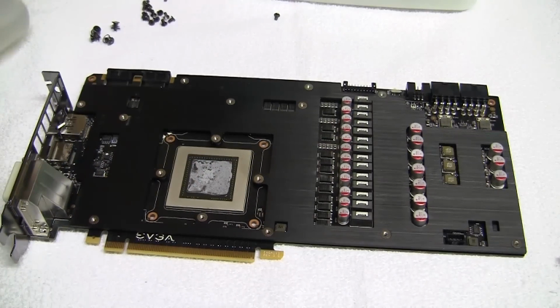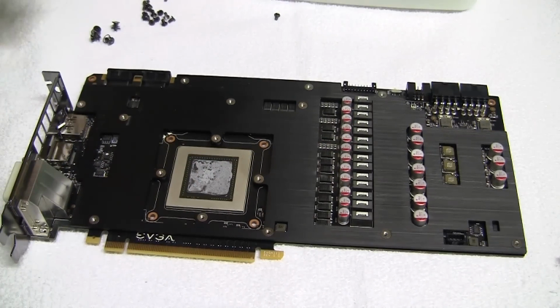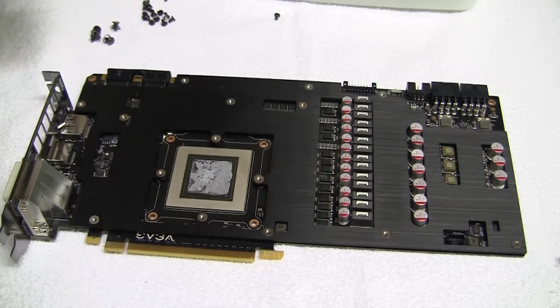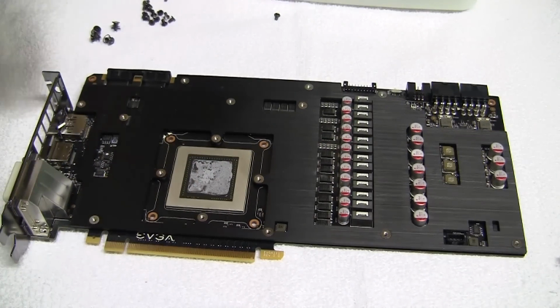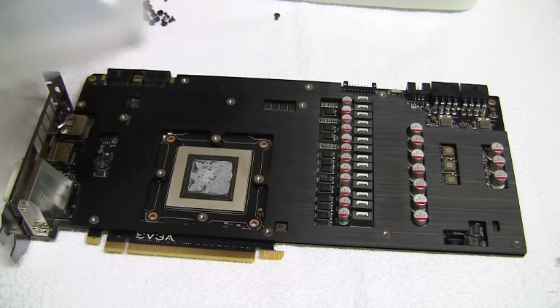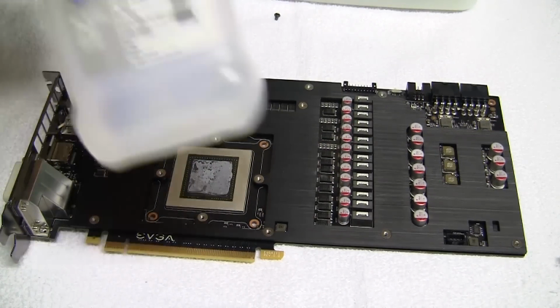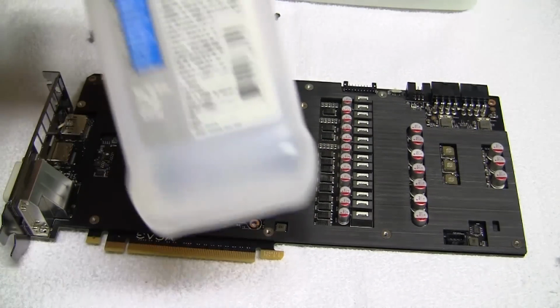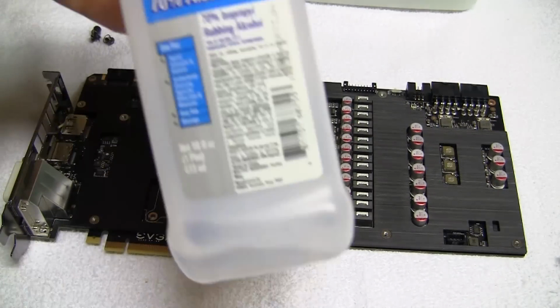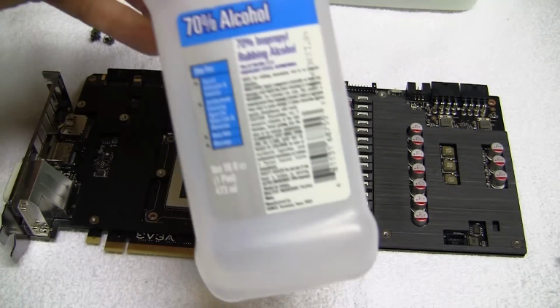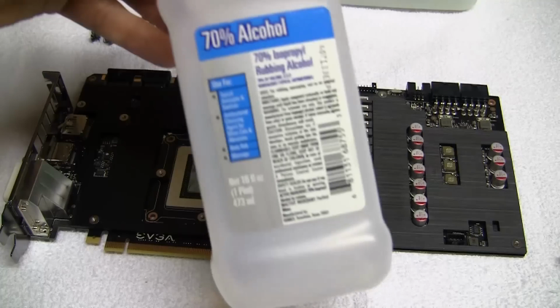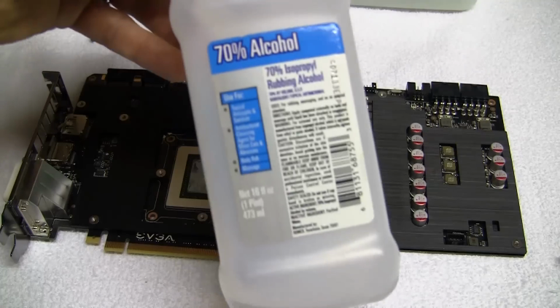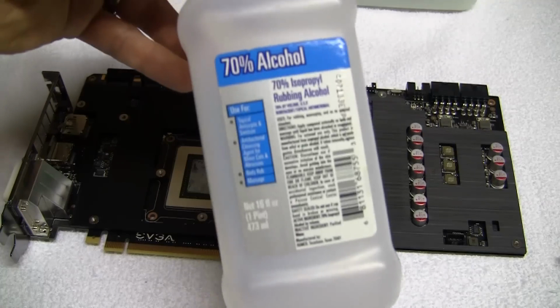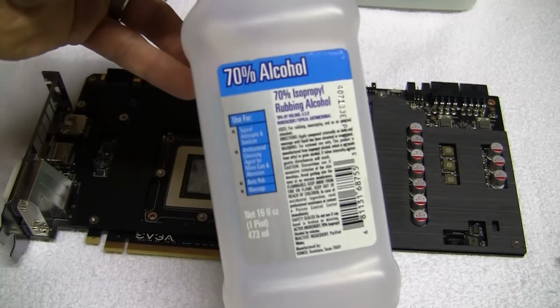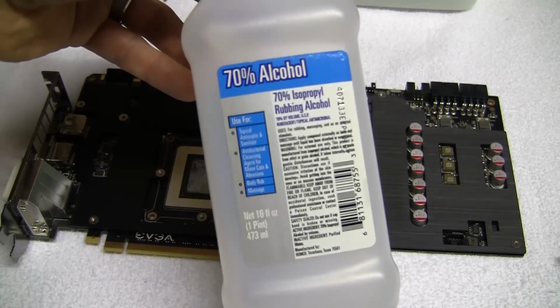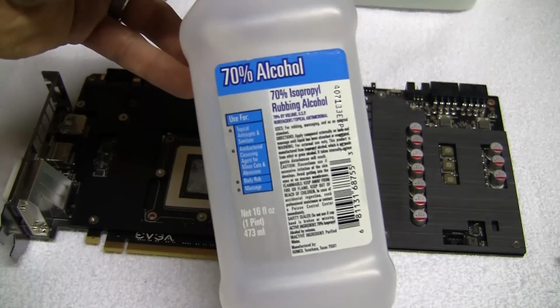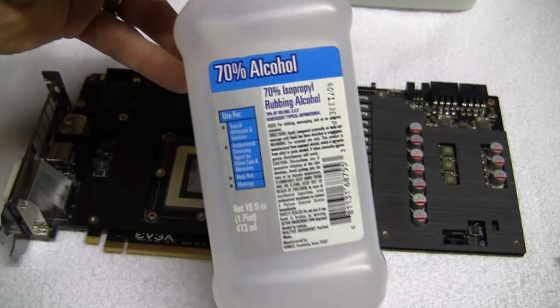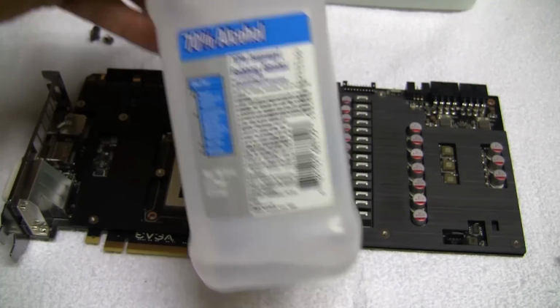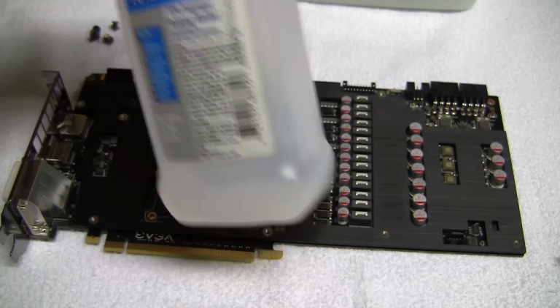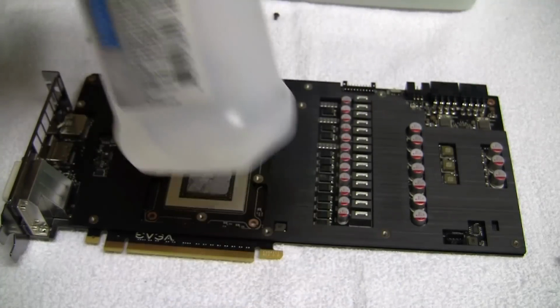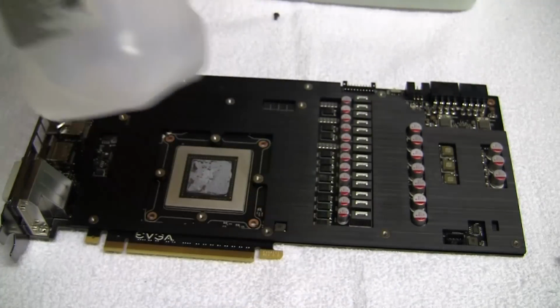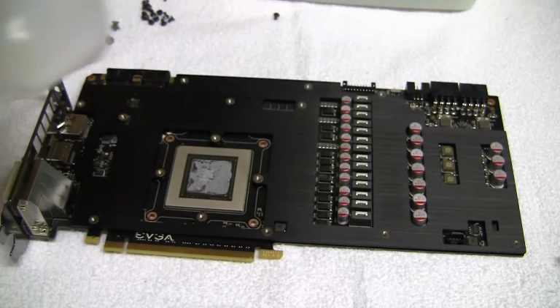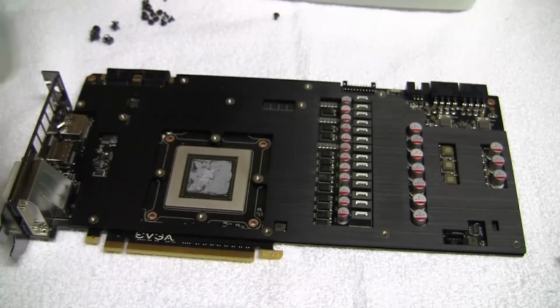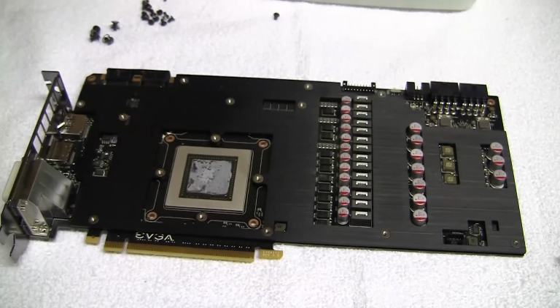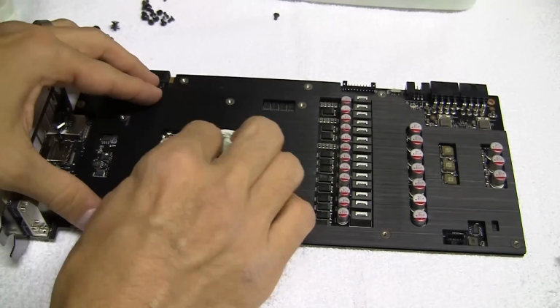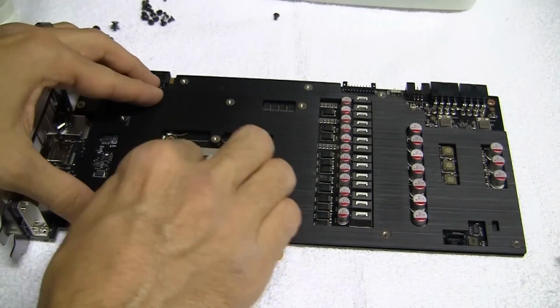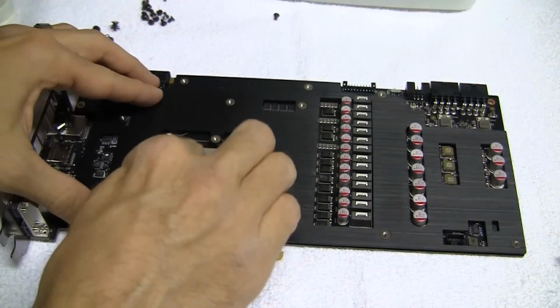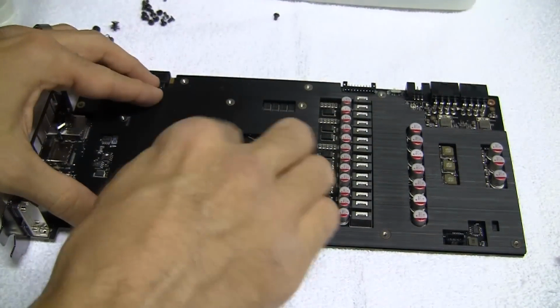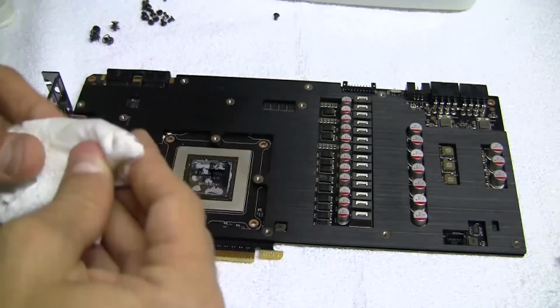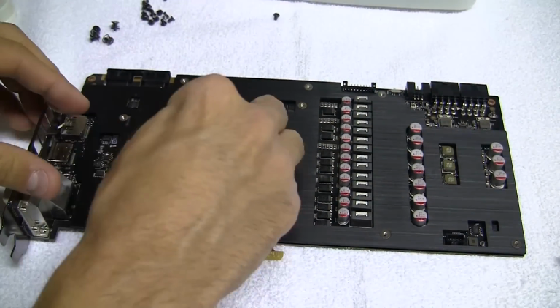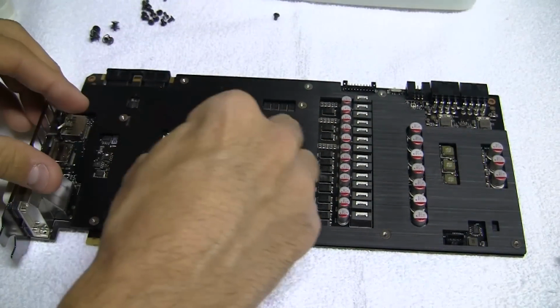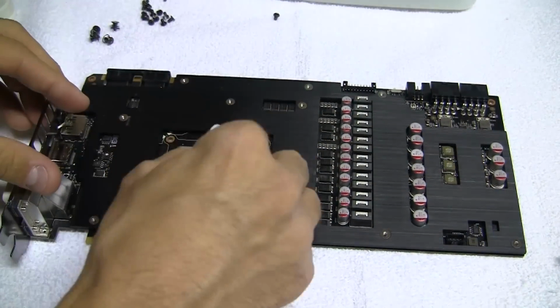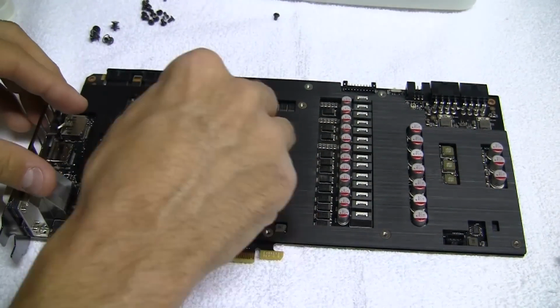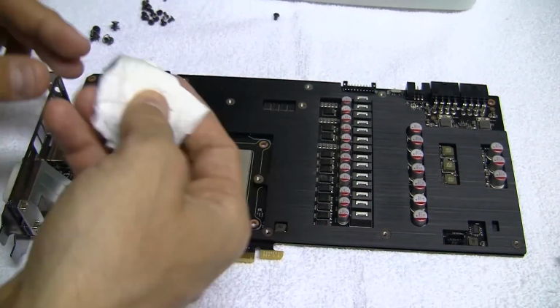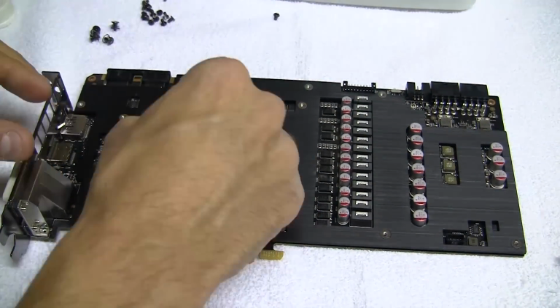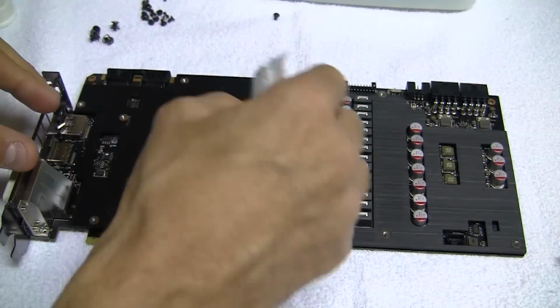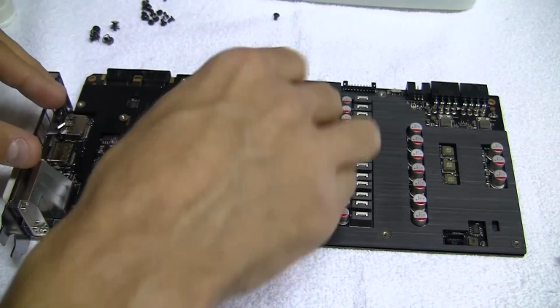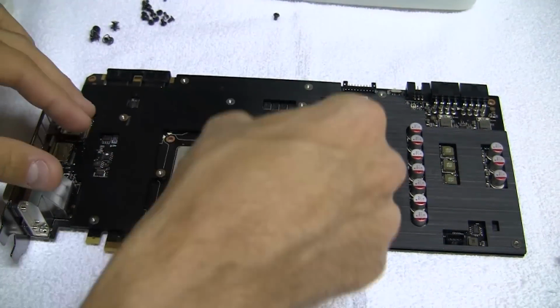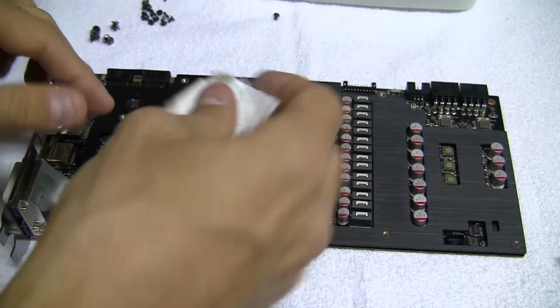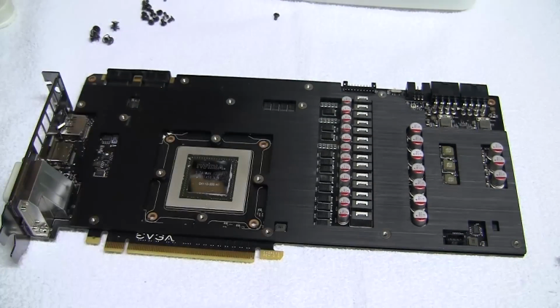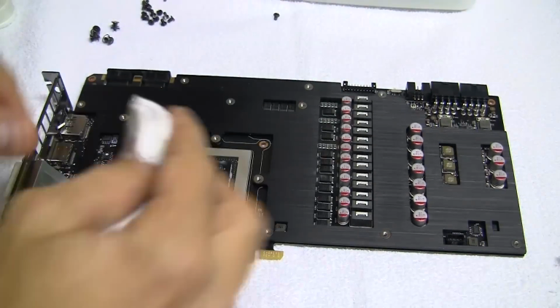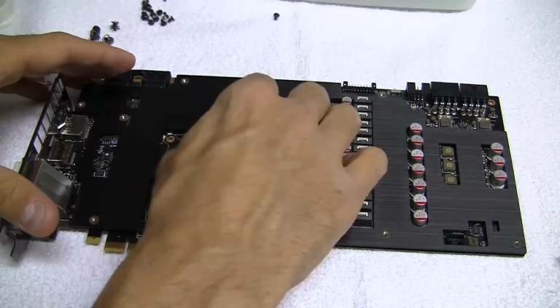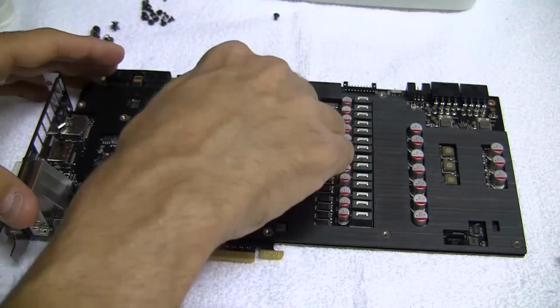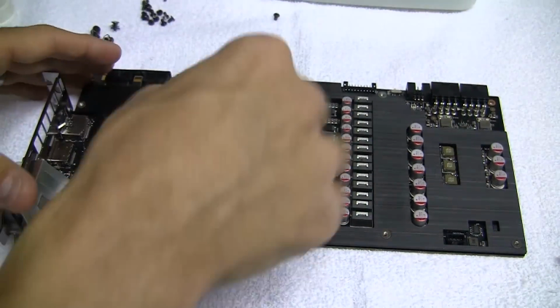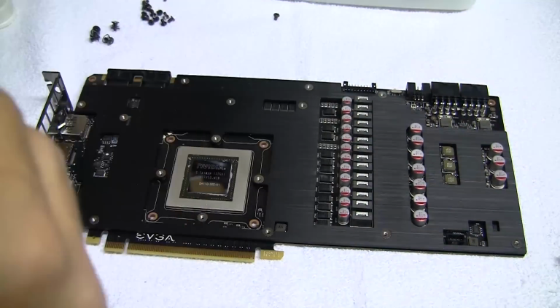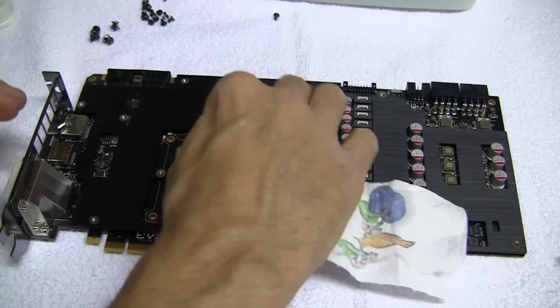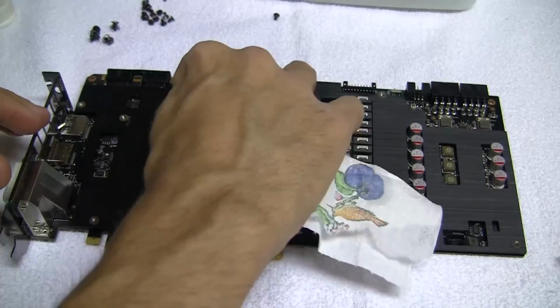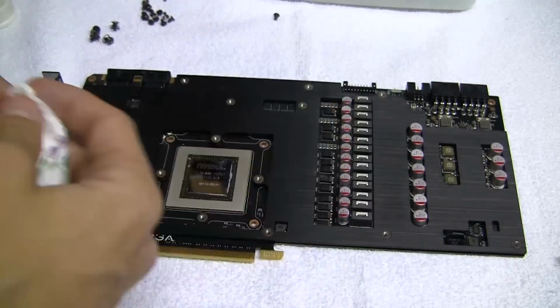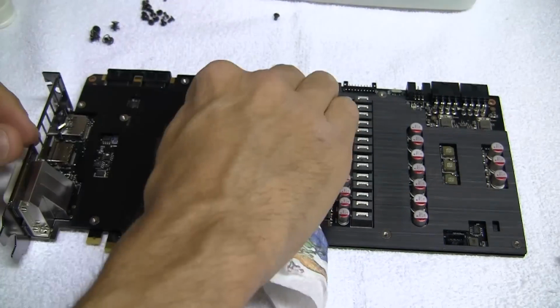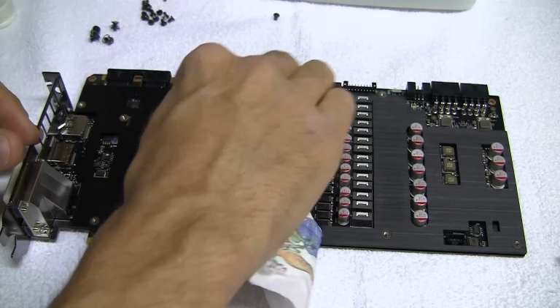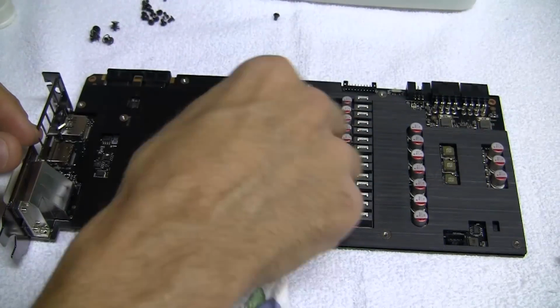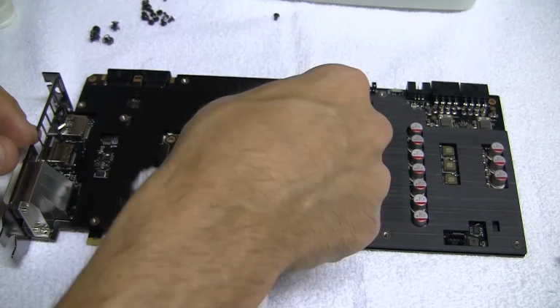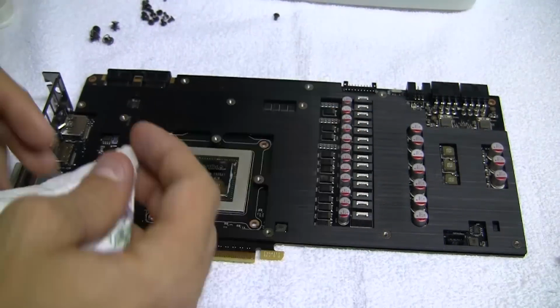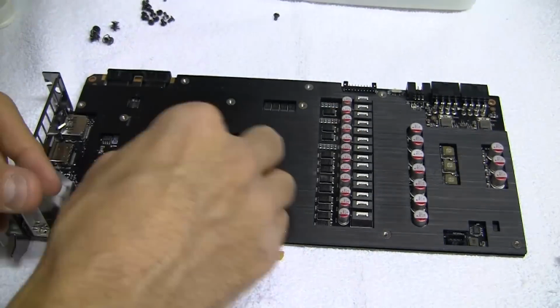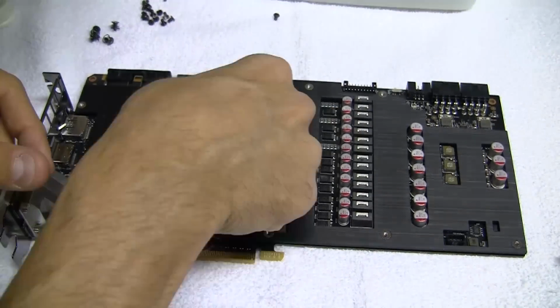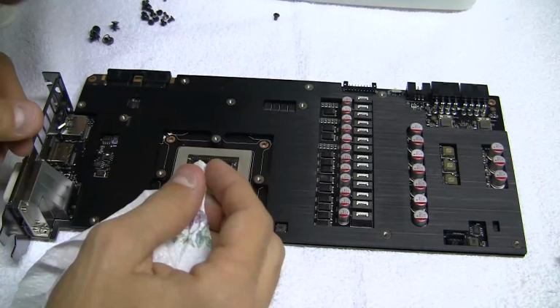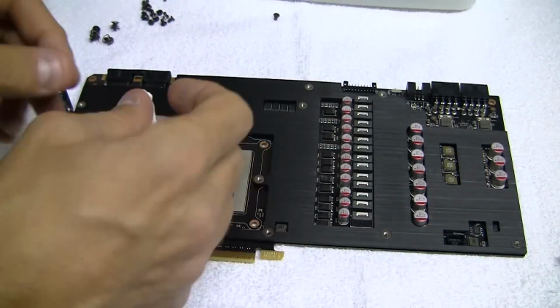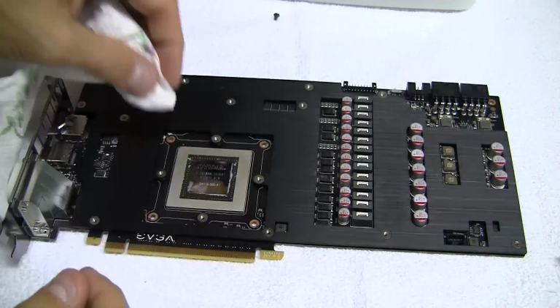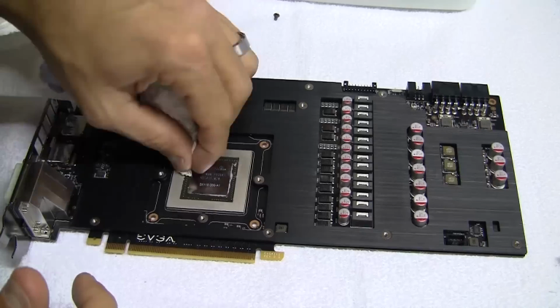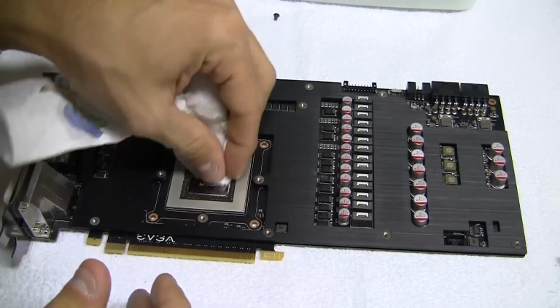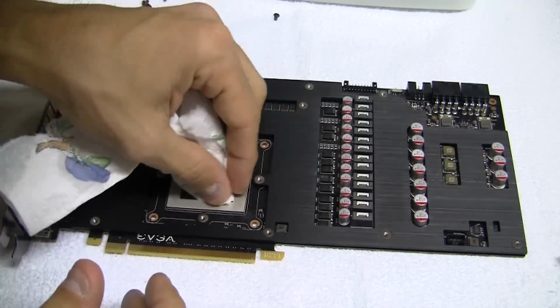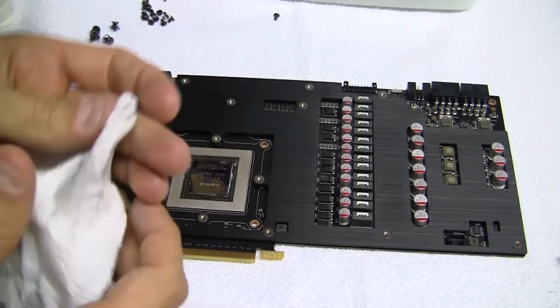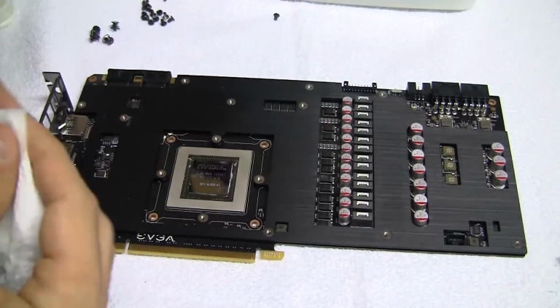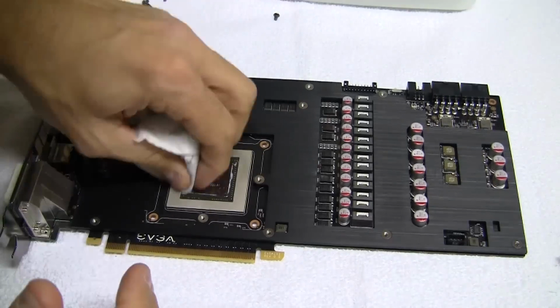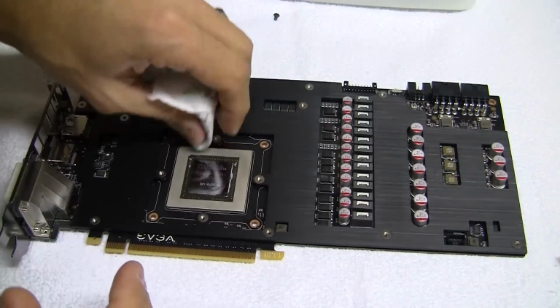With the heat sink removed, we need to remove the thermal paste on the chipset. Using isopropyl alcohol, remove the thermal paste and allow it to dry.